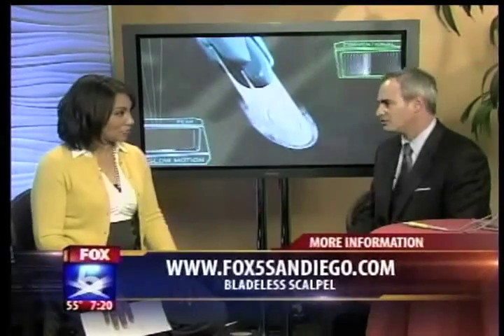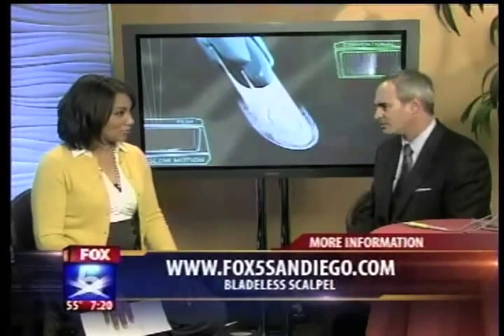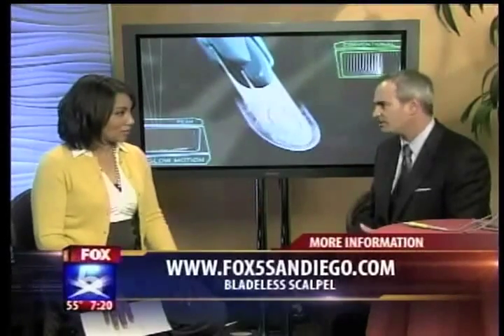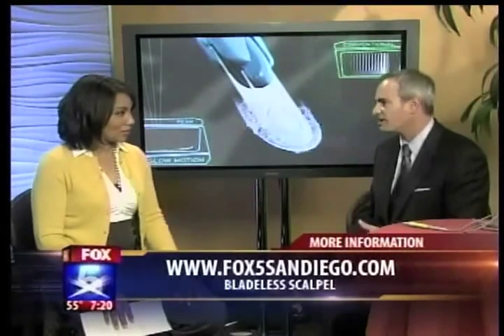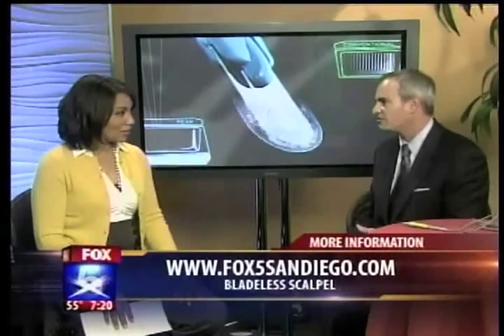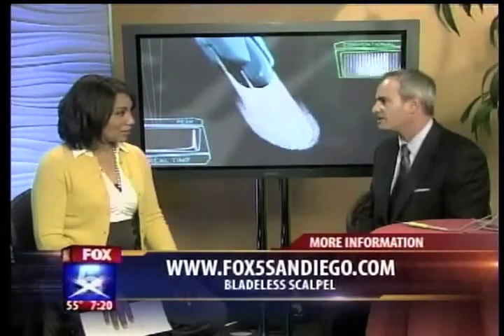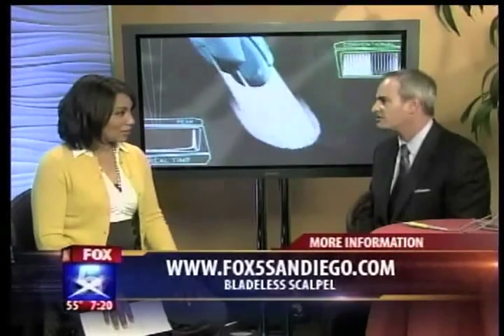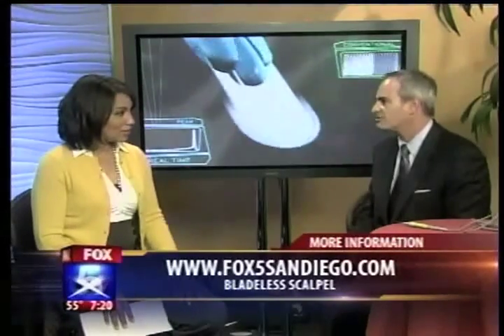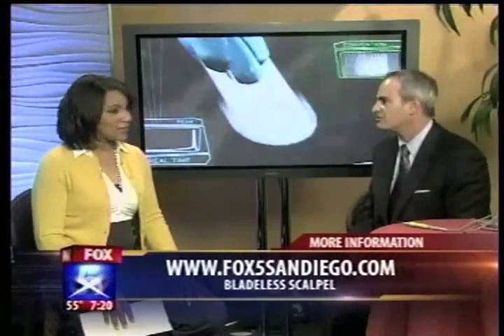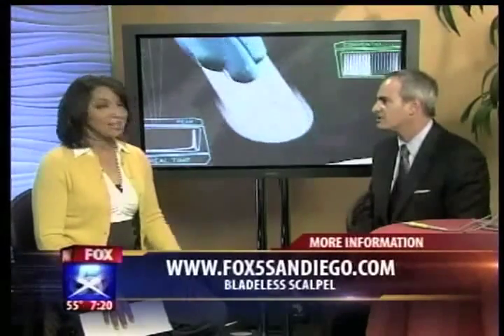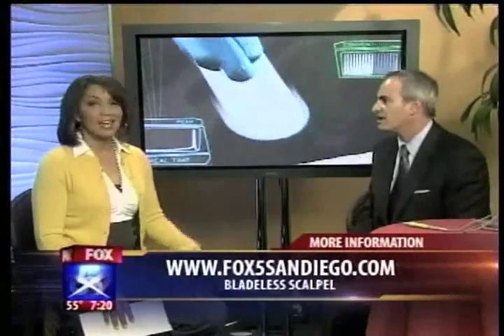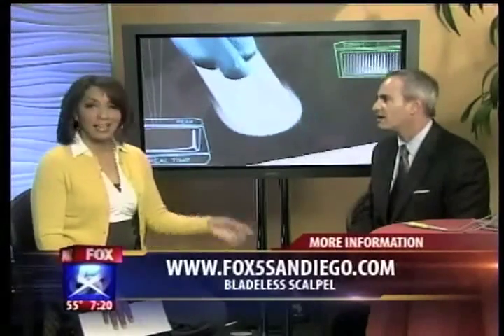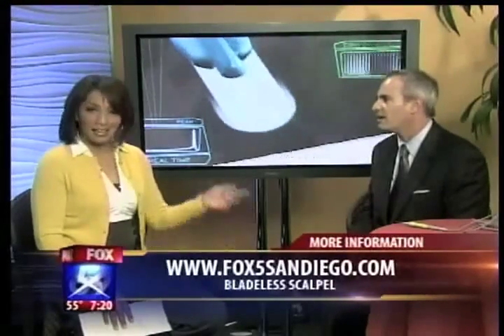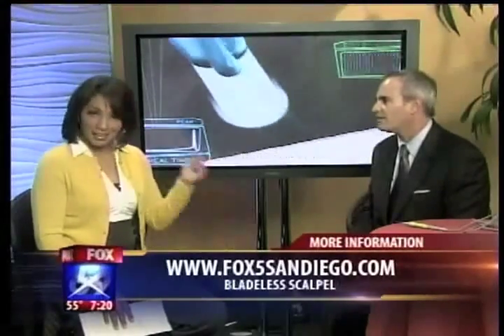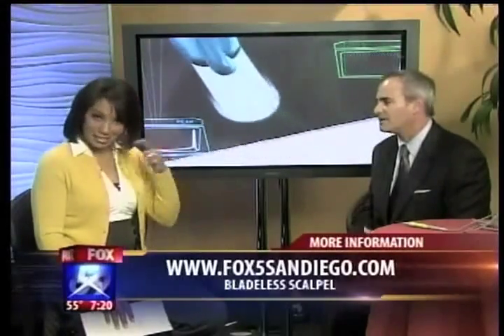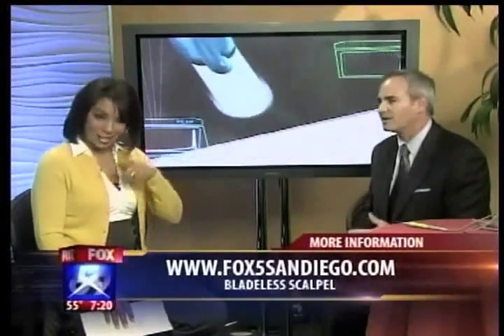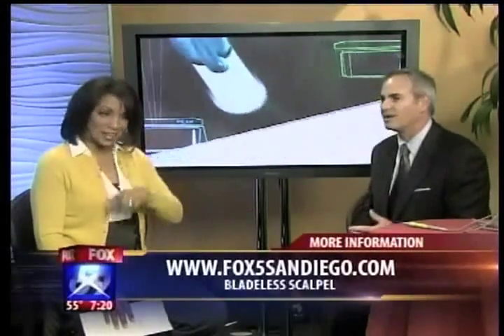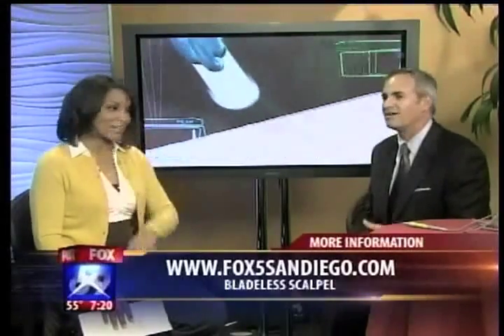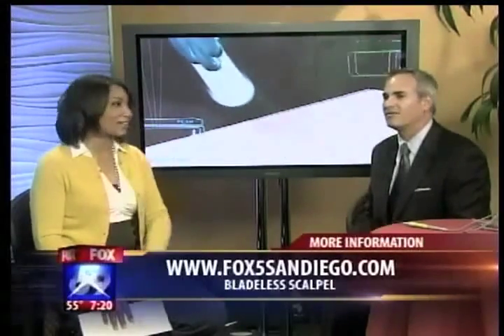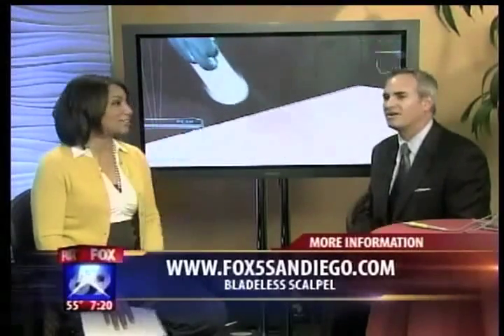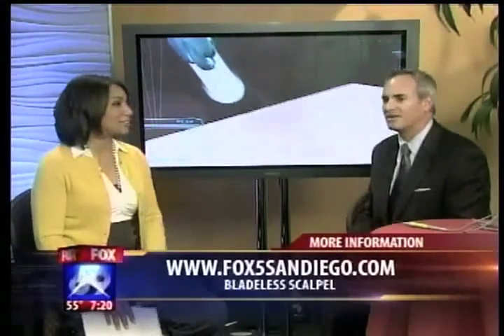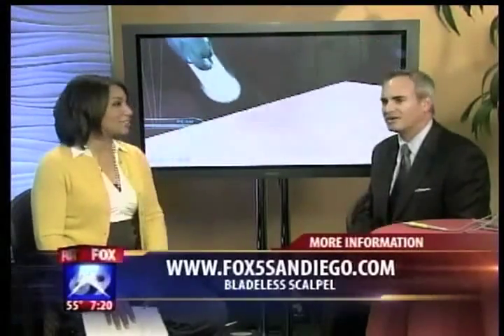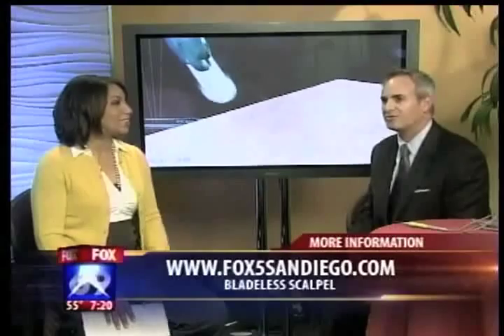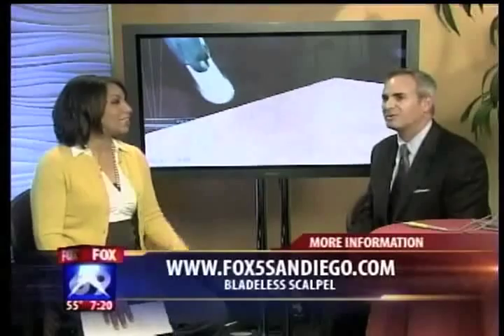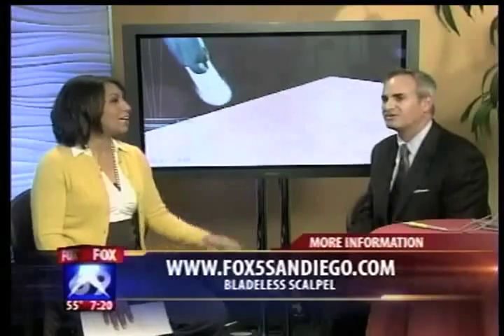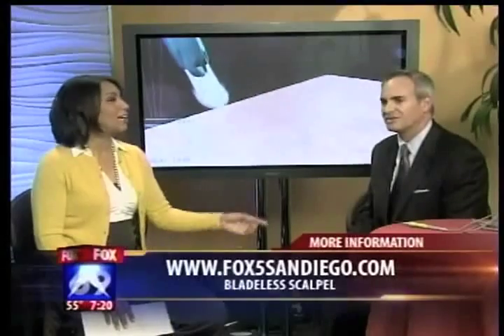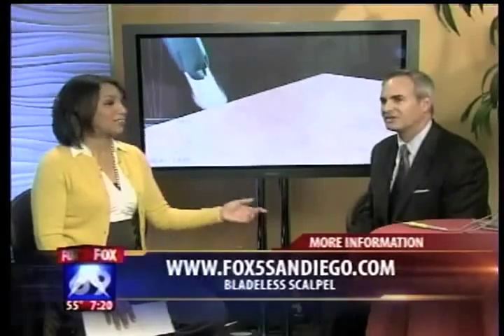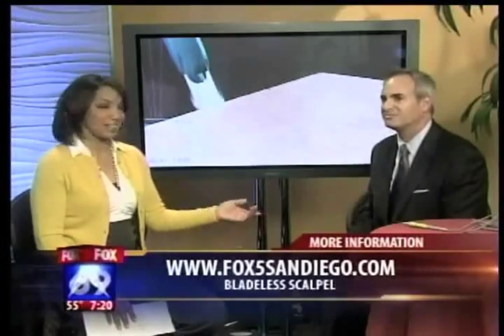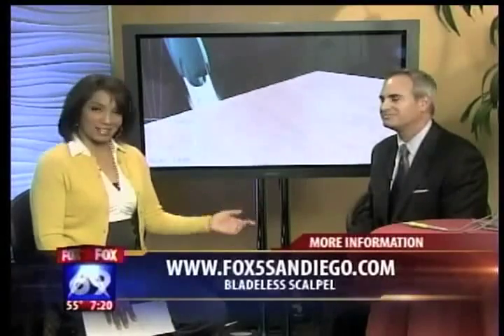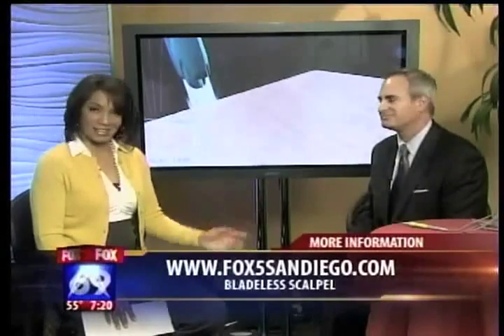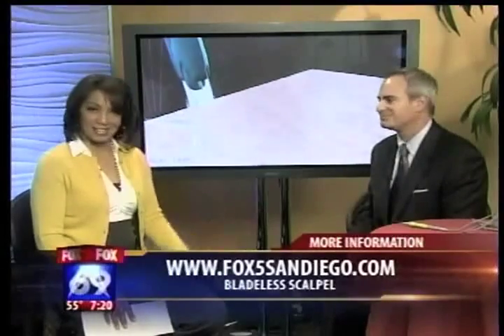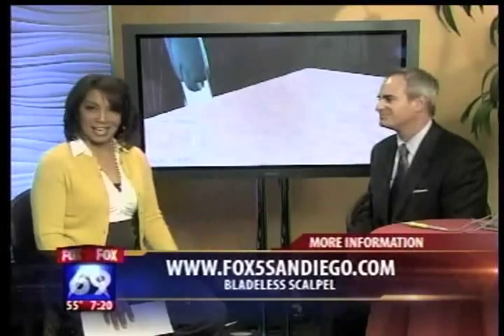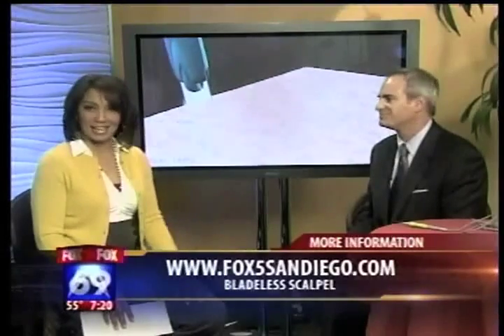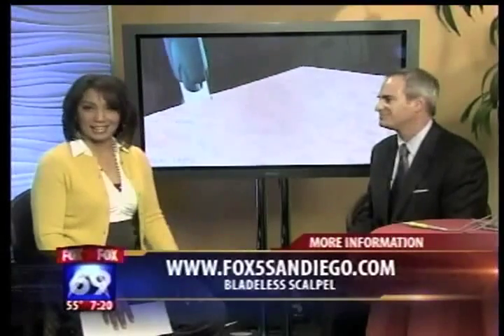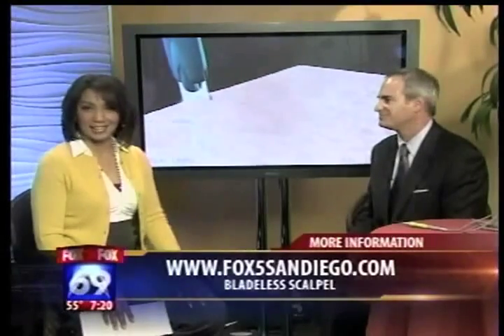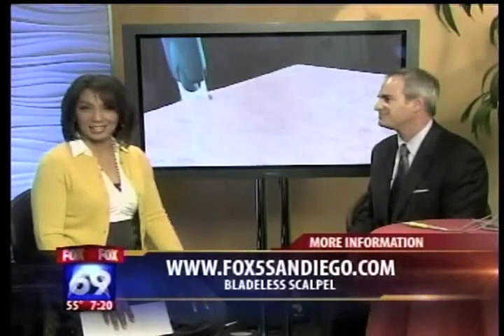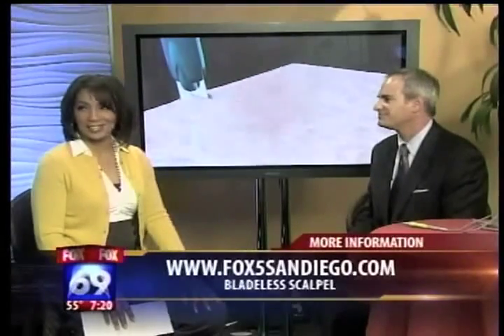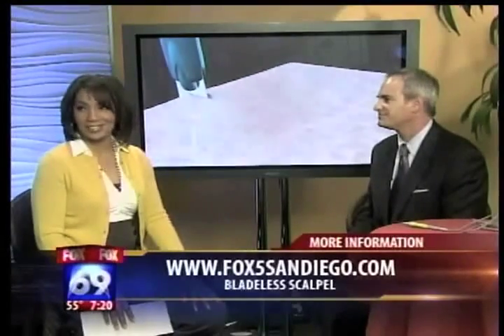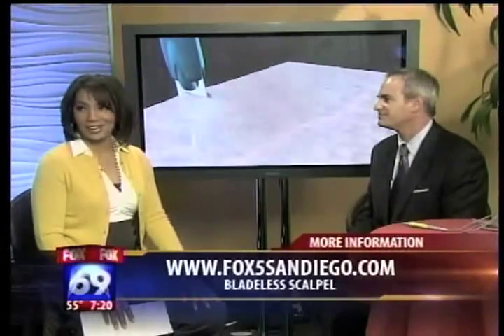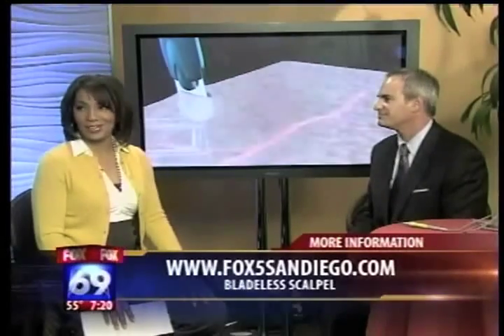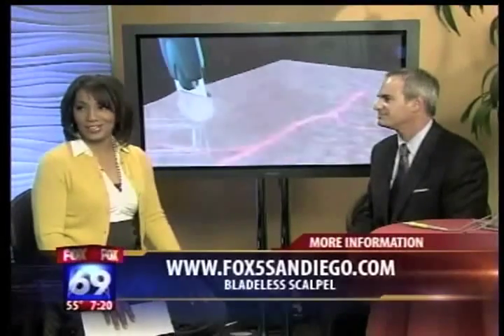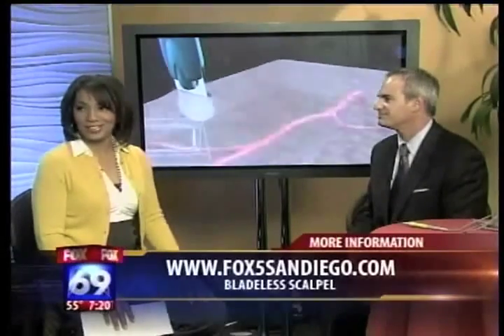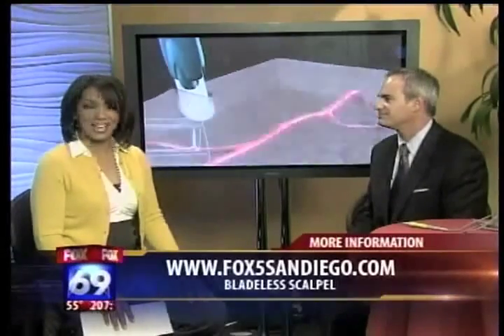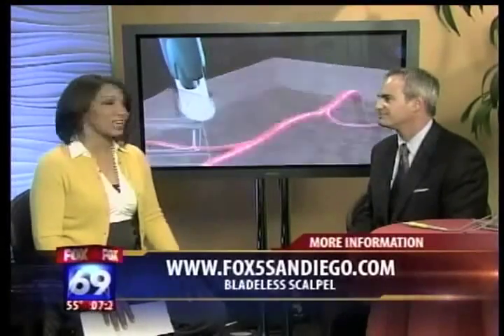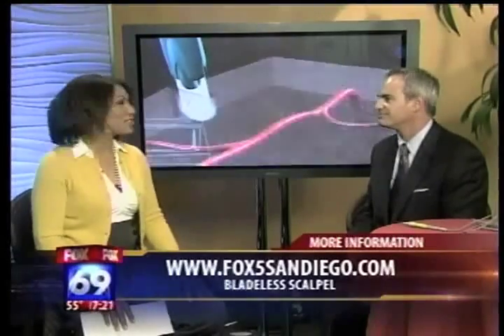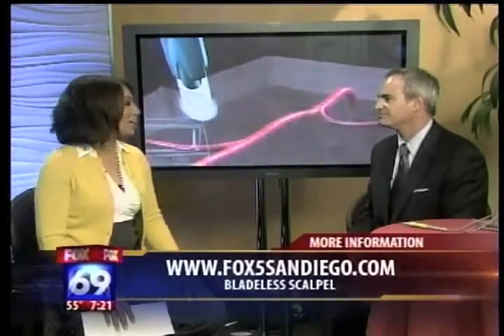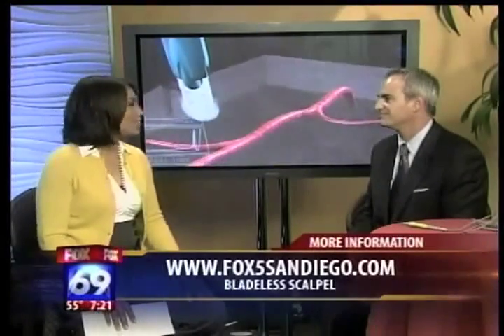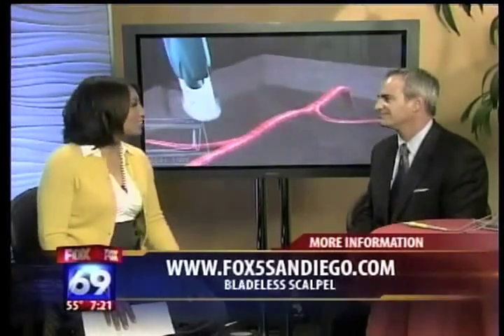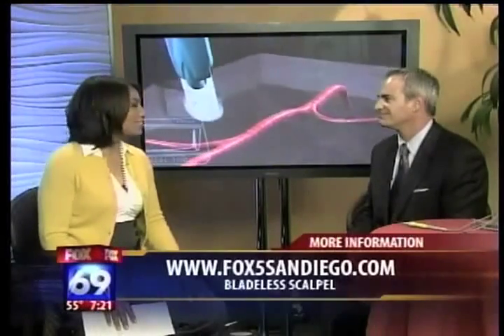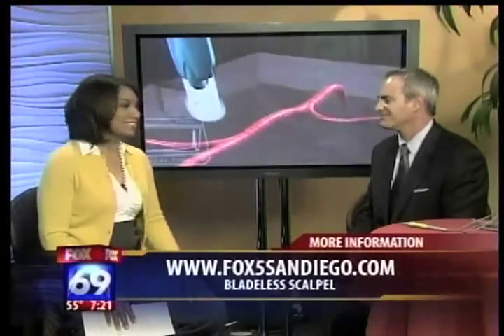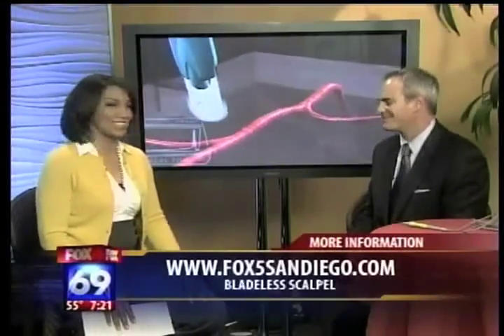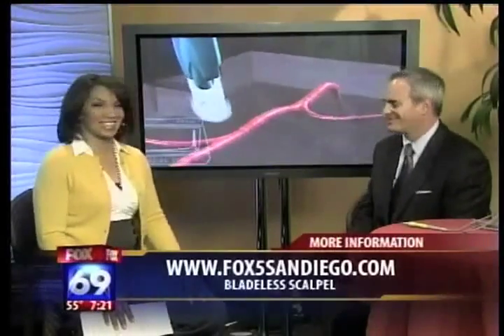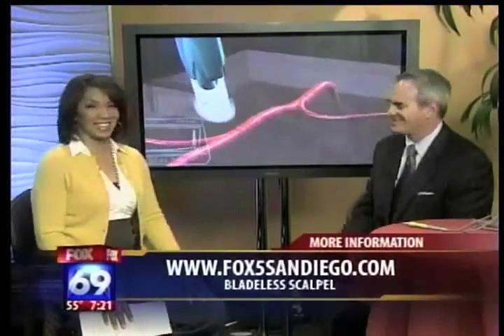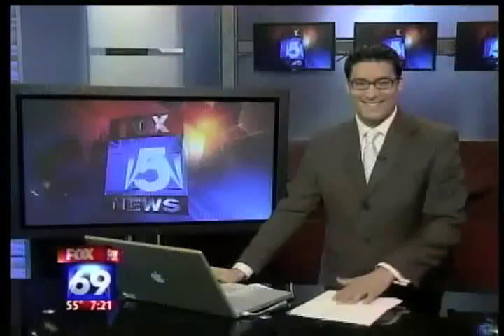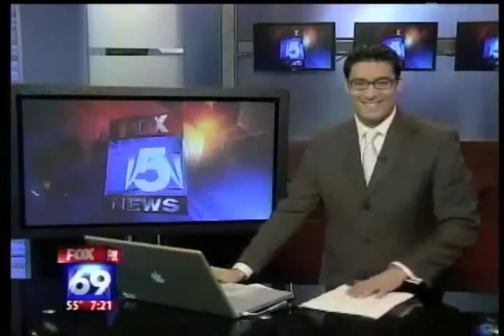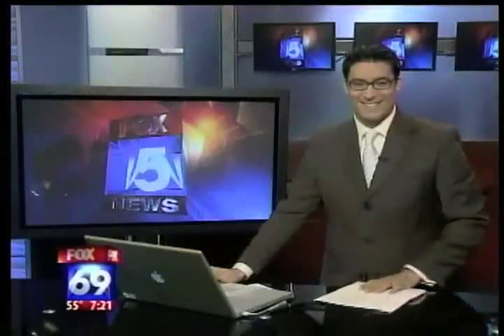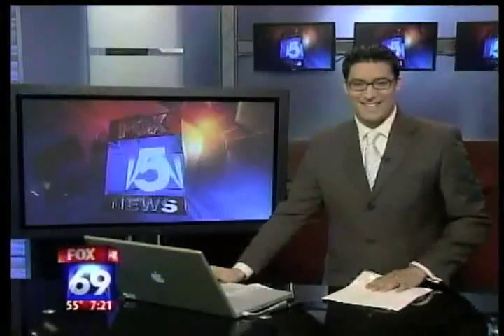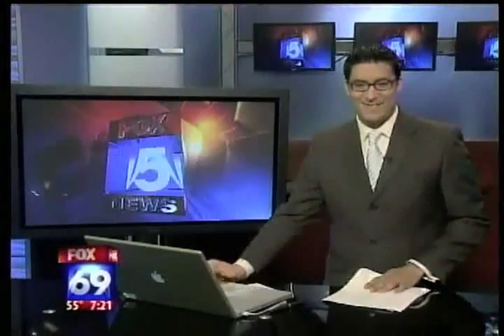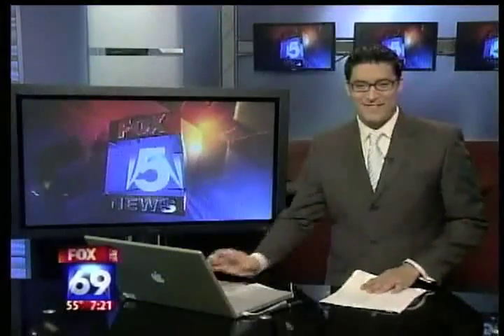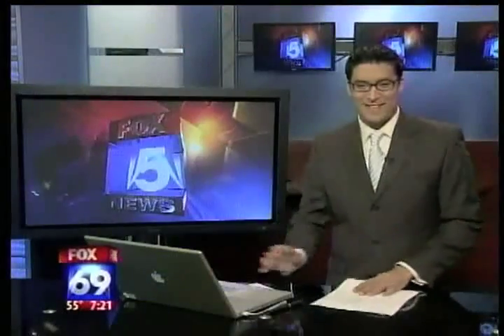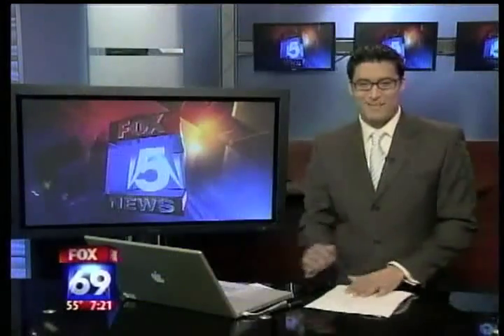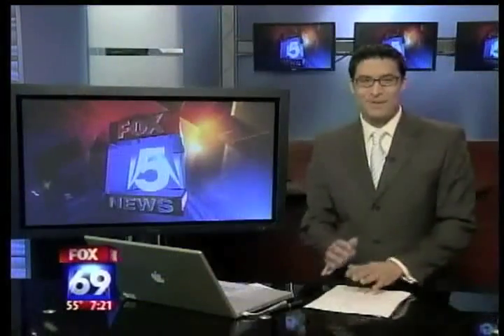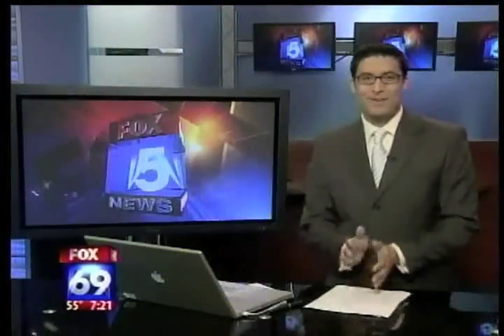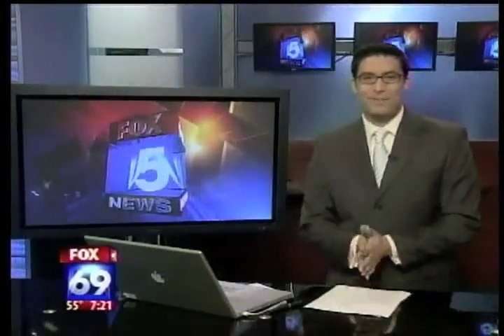We'll have all that information there. Thank you, Doctor. Good stuff. Thank you both.